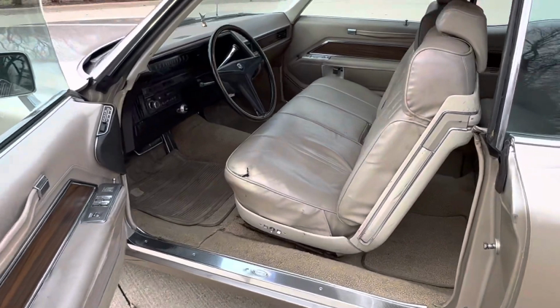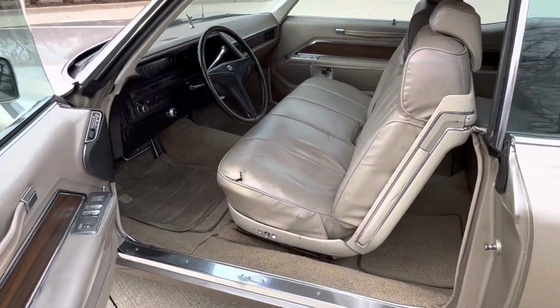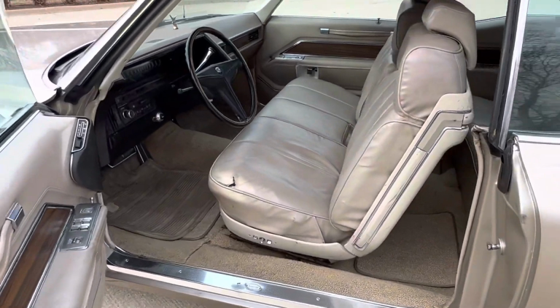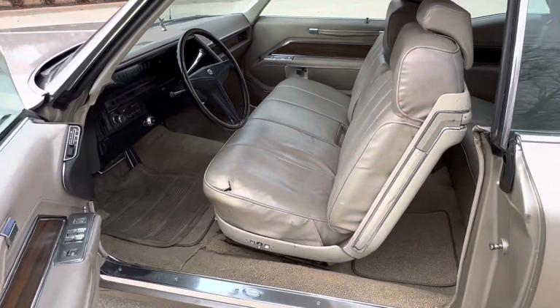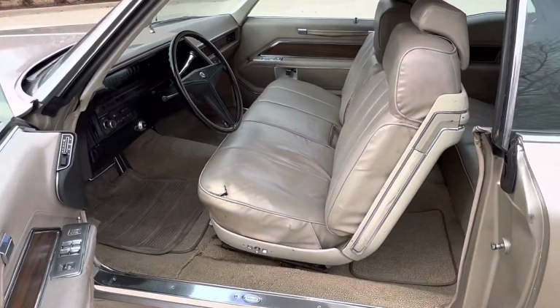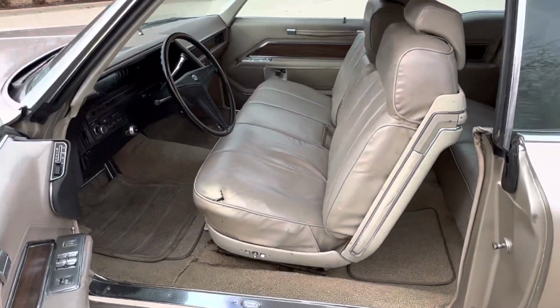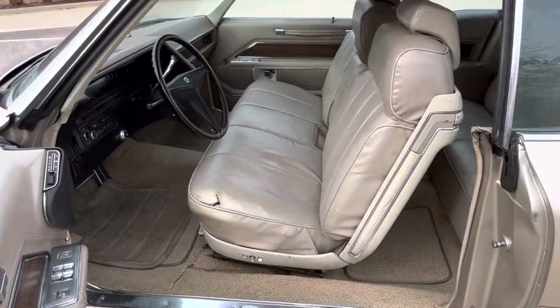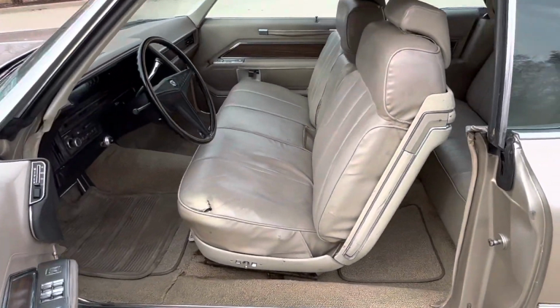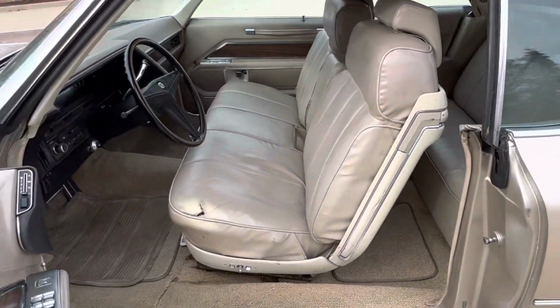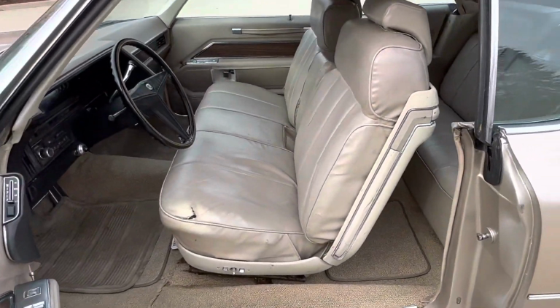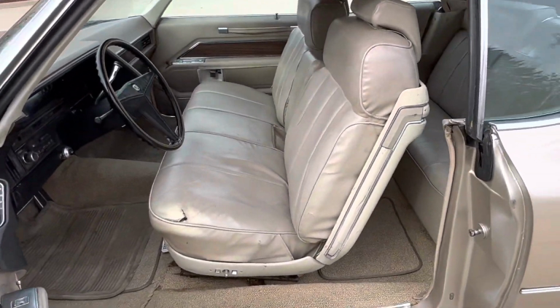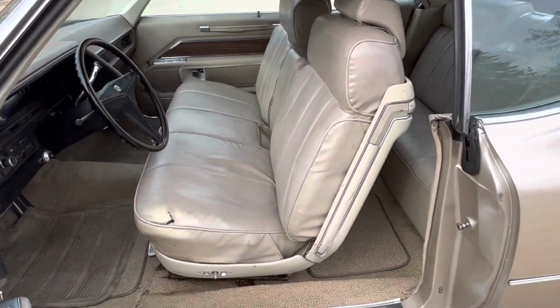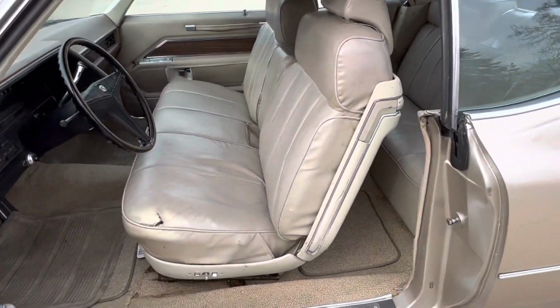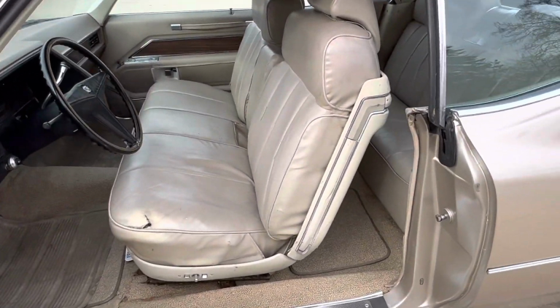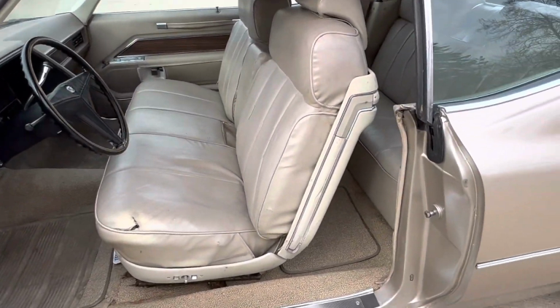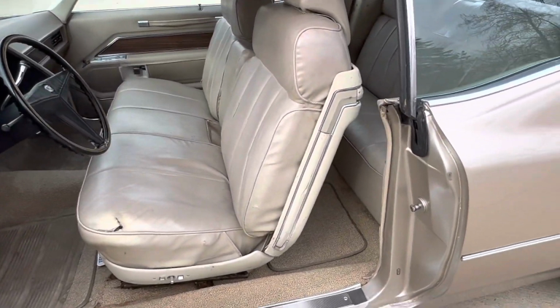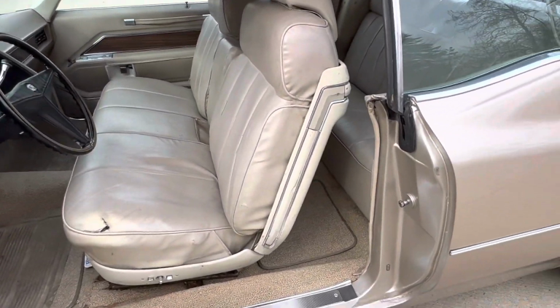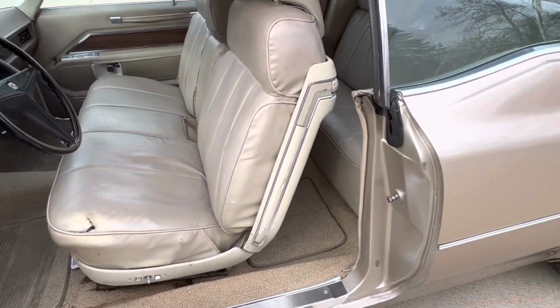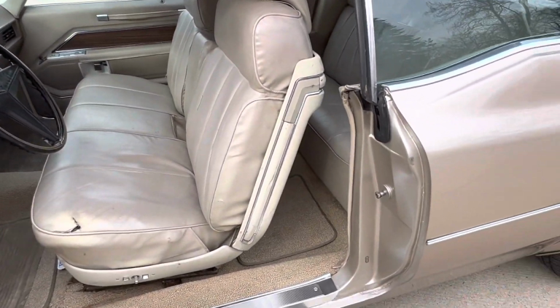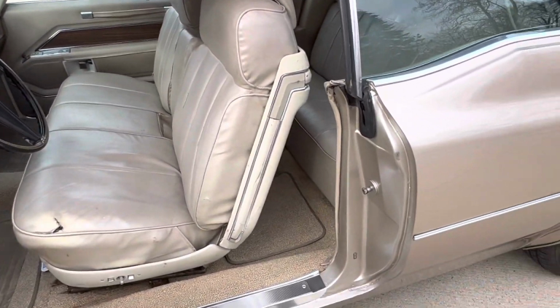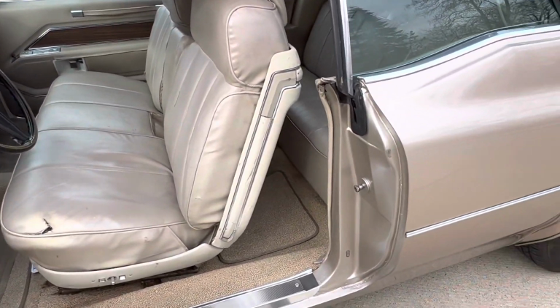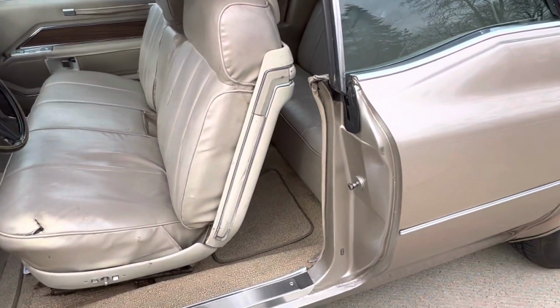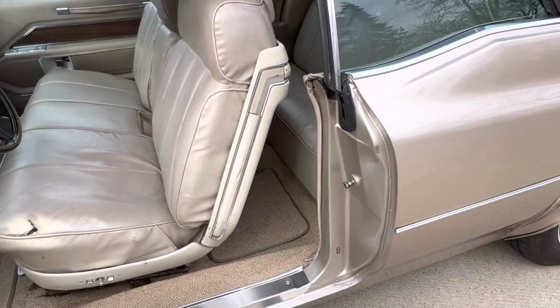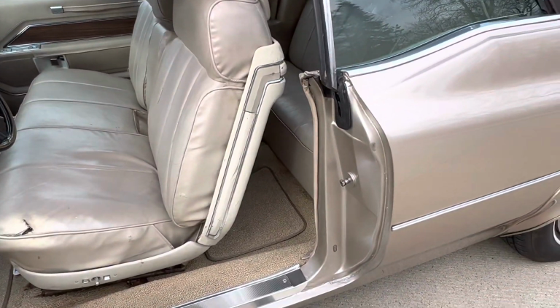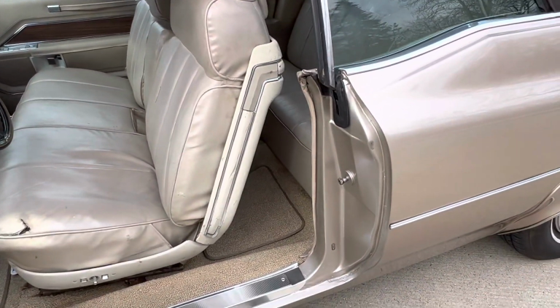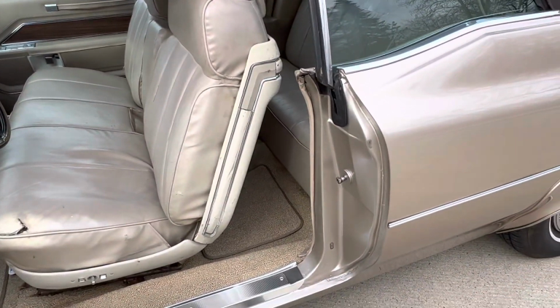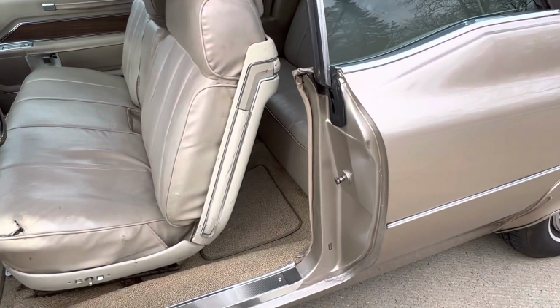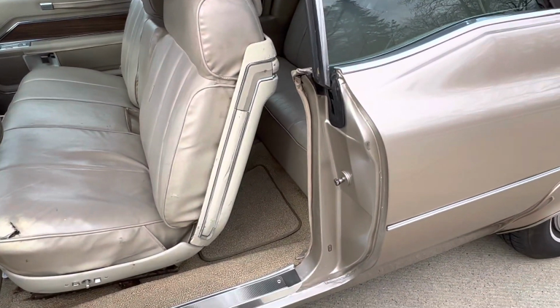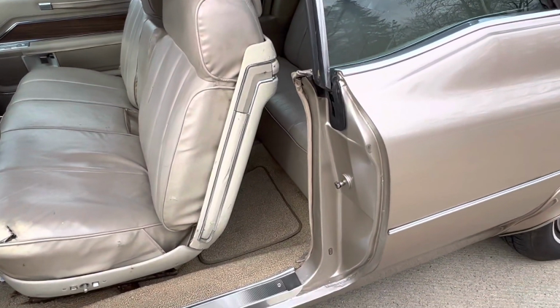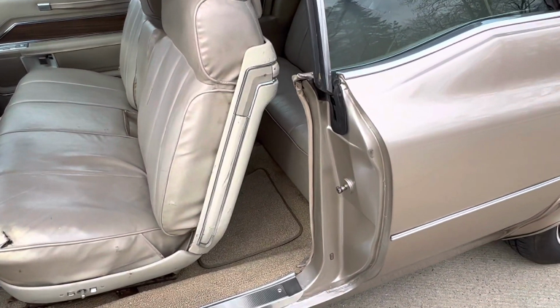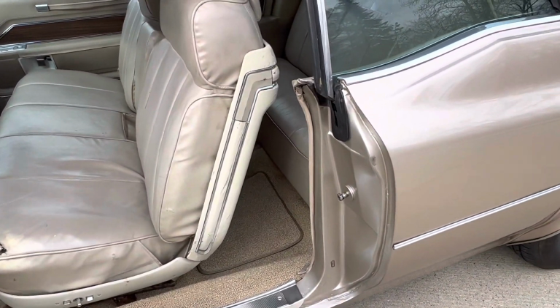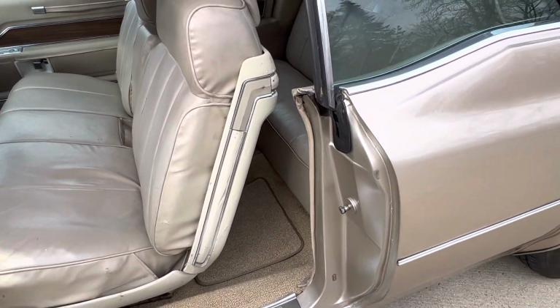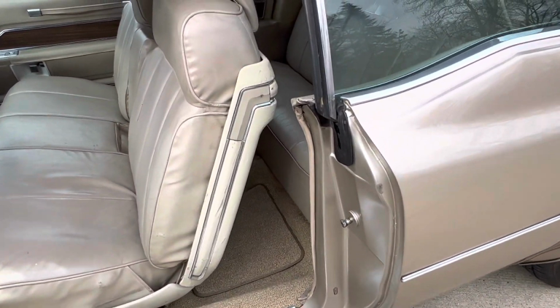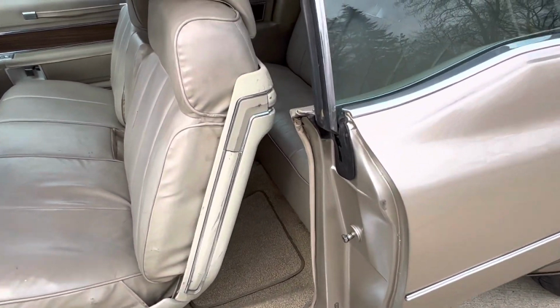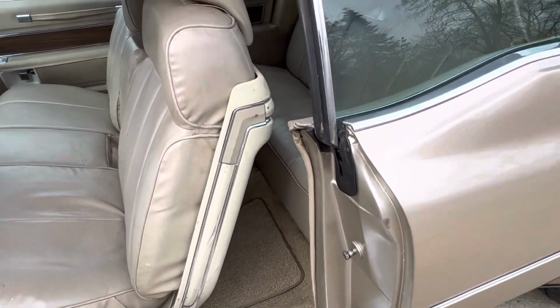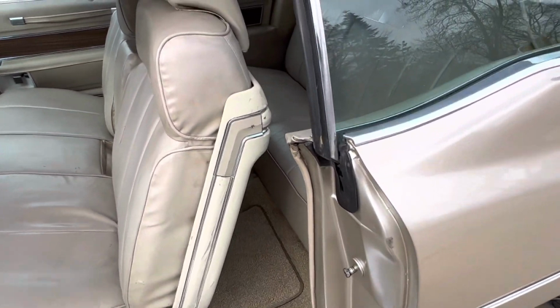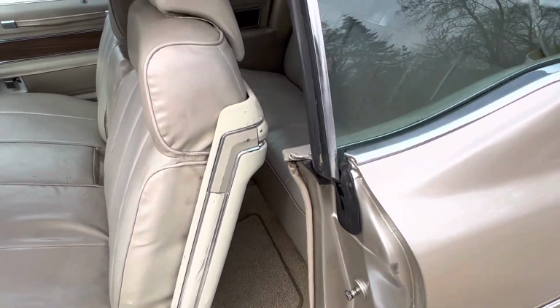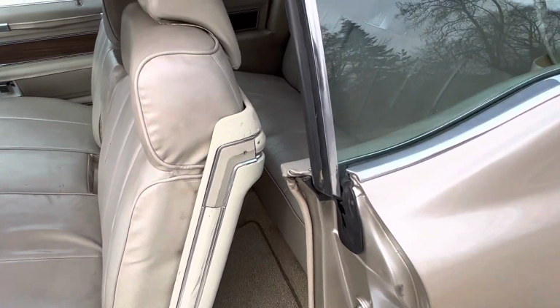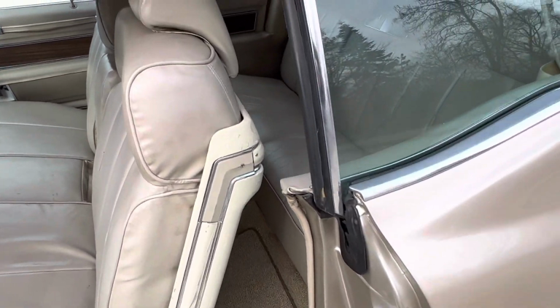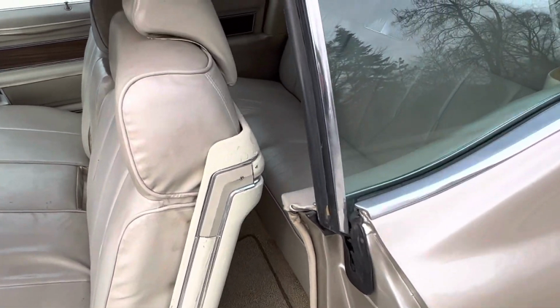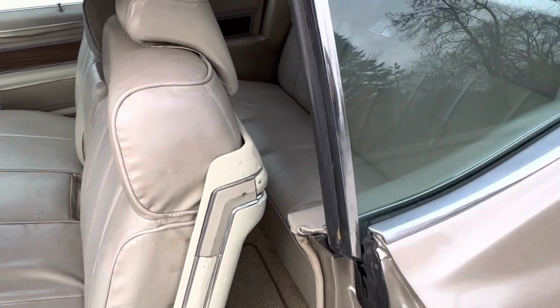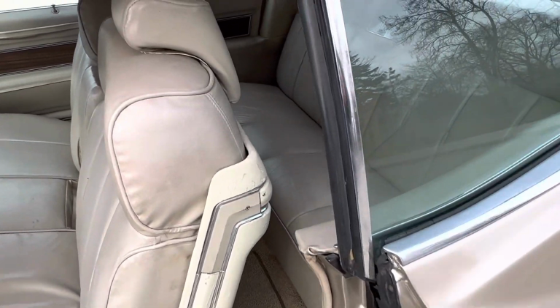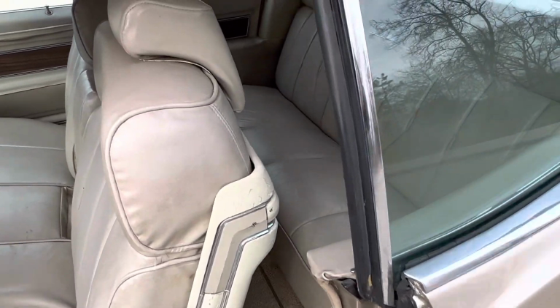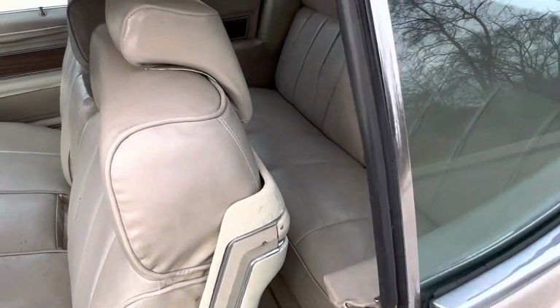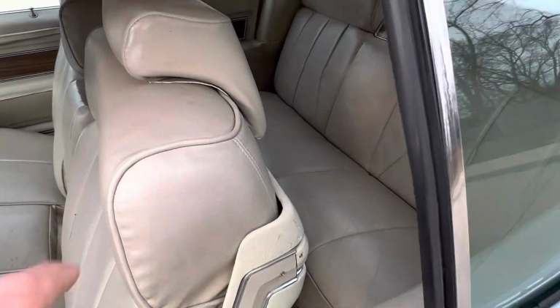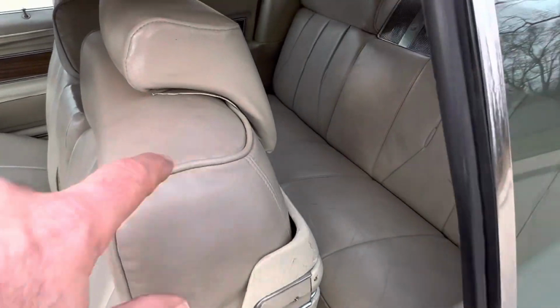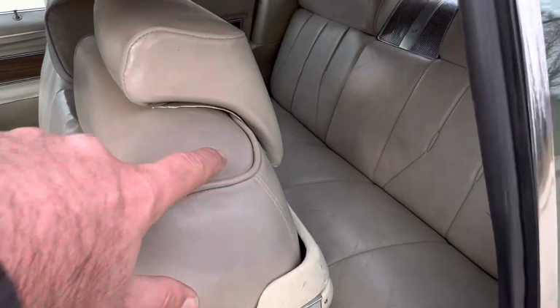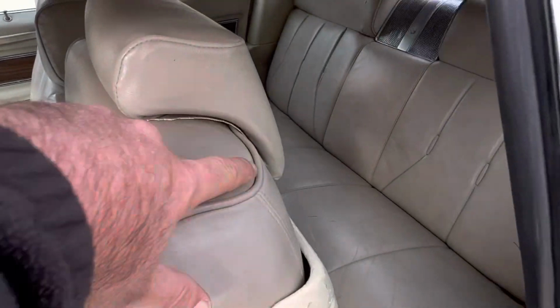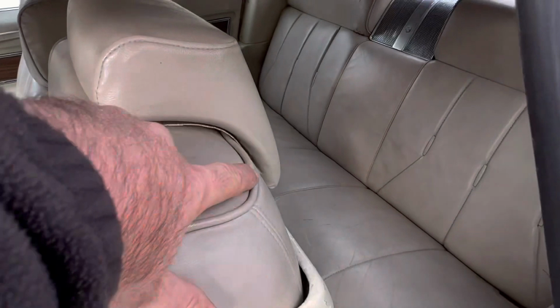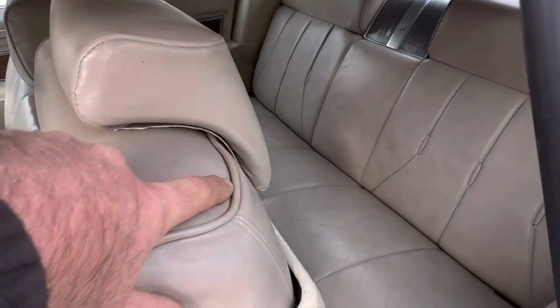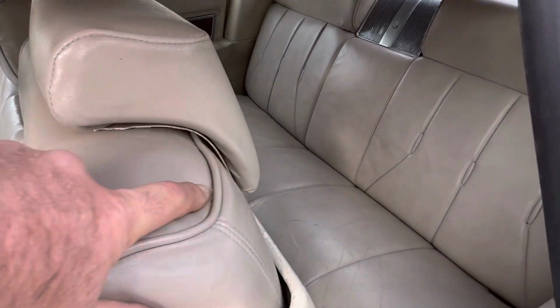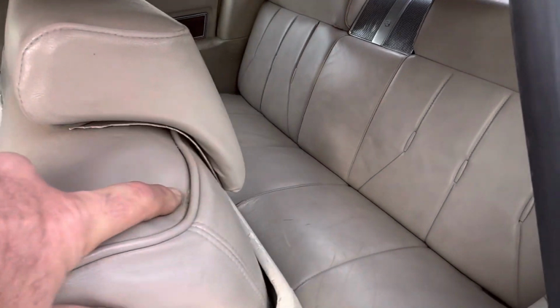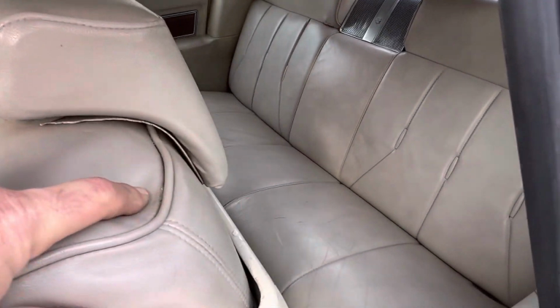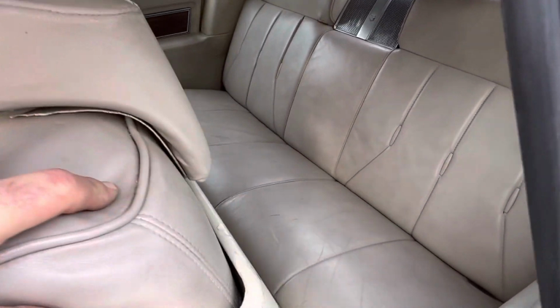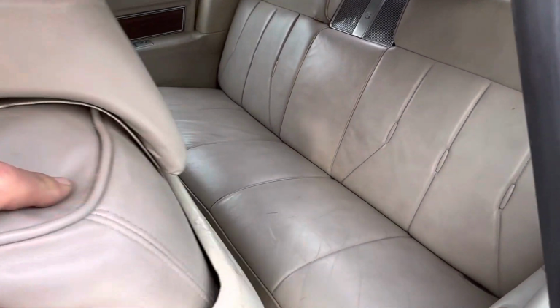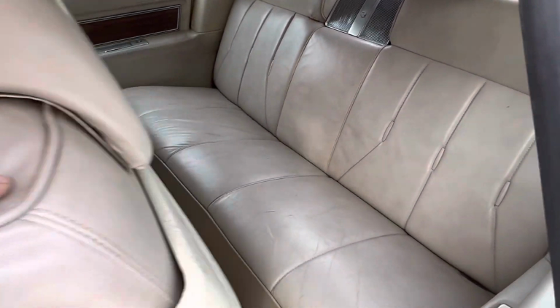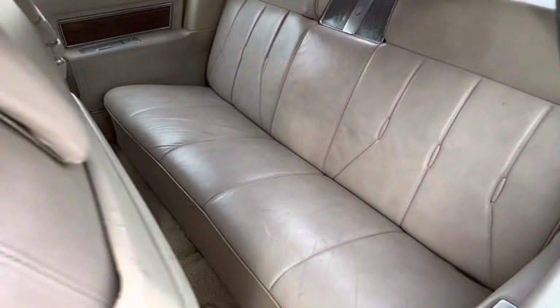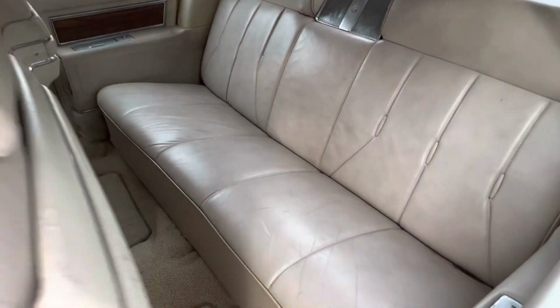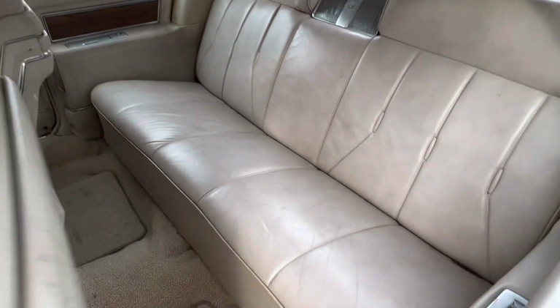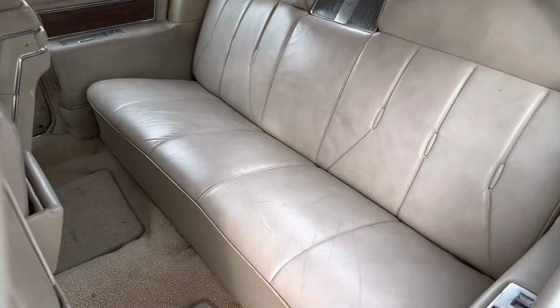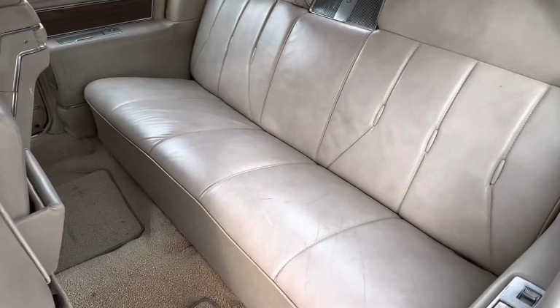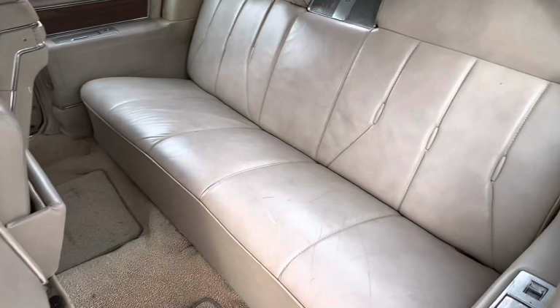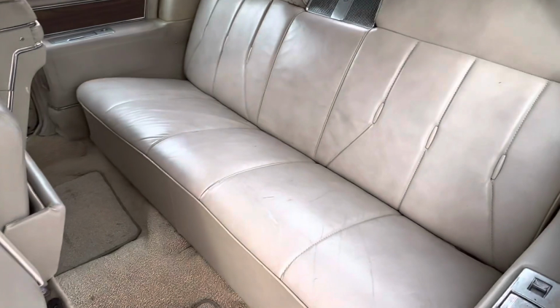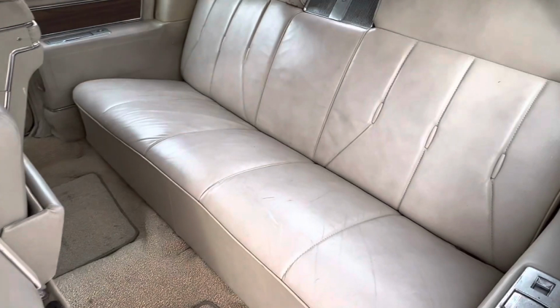We're going to price it to sell. It's a nice cruiser — original interior other than the carpet kit.